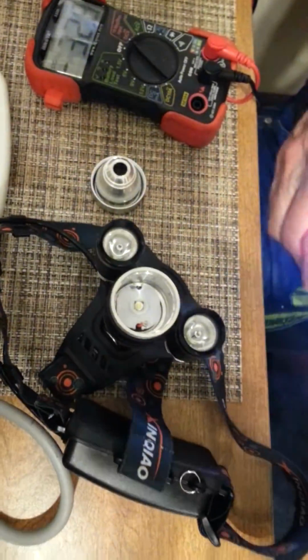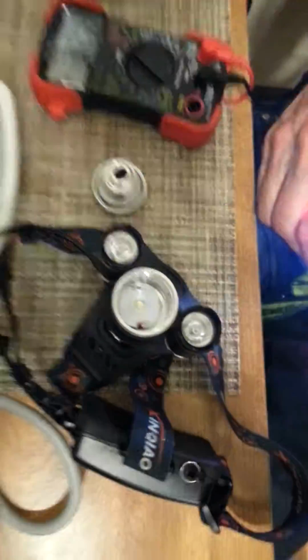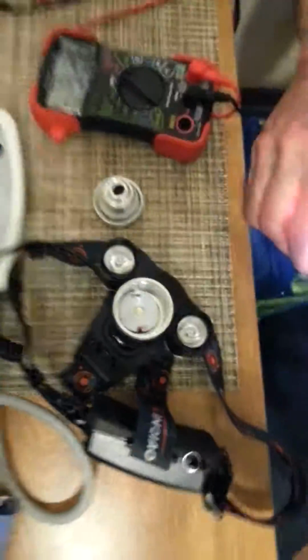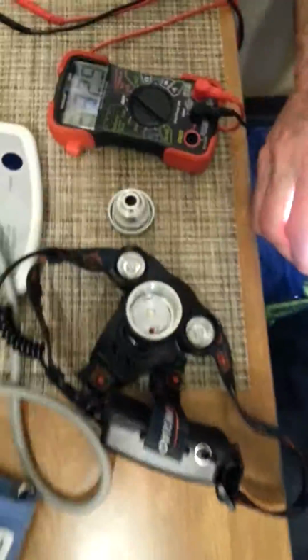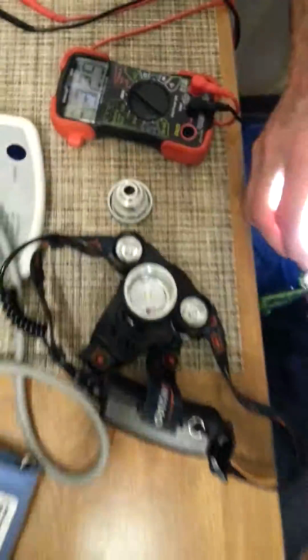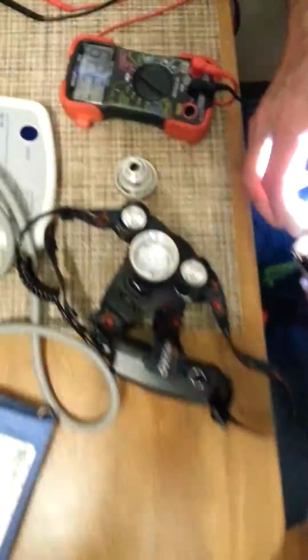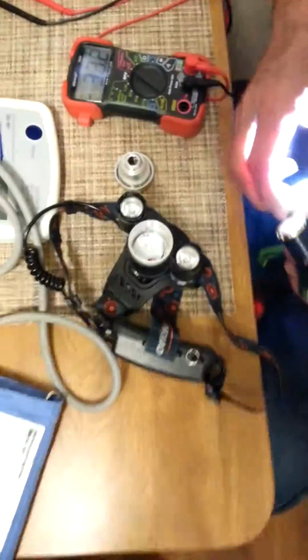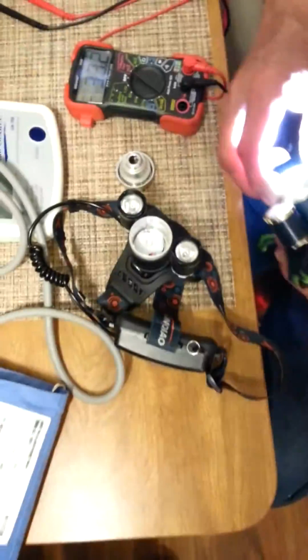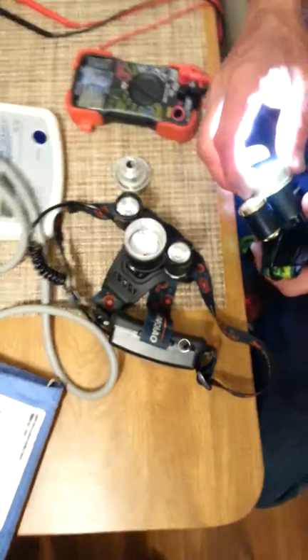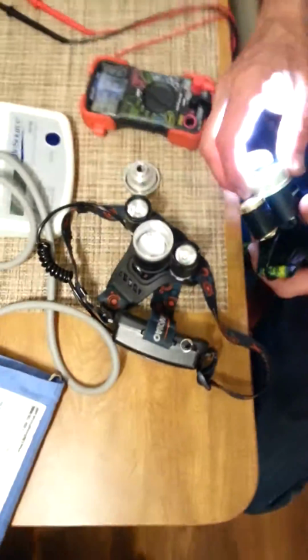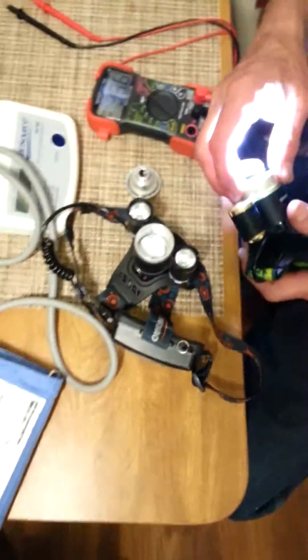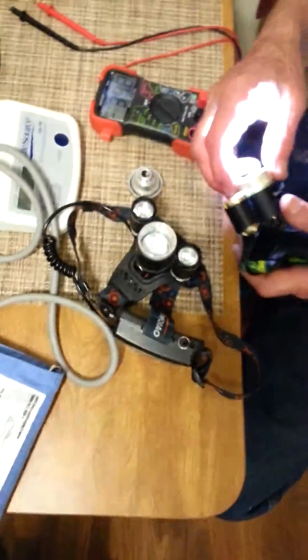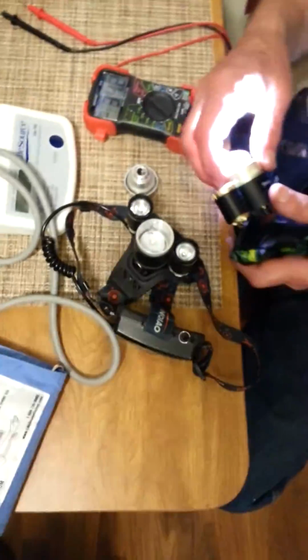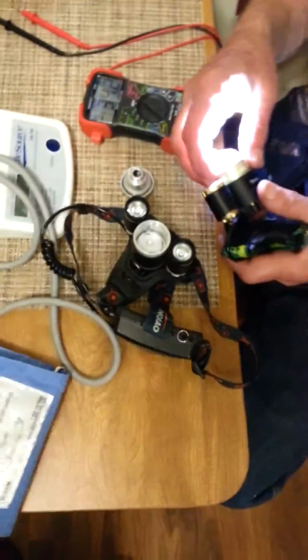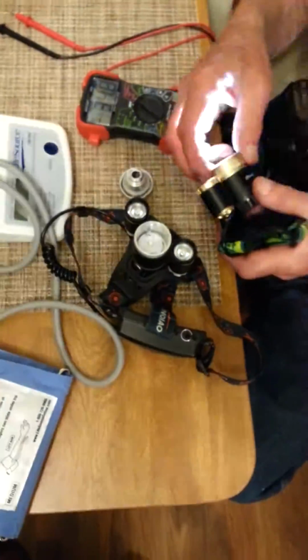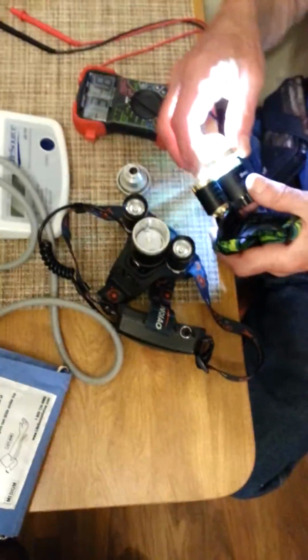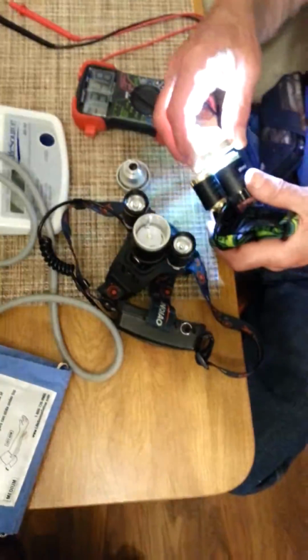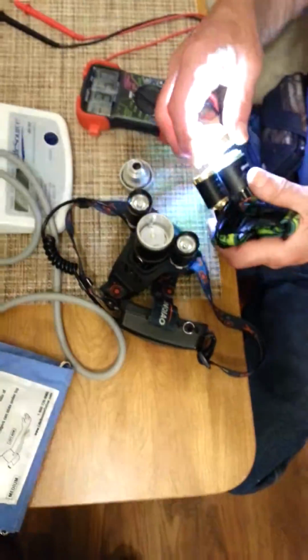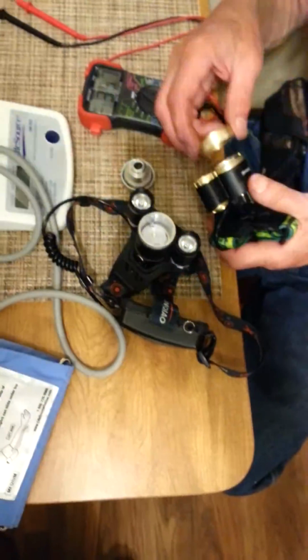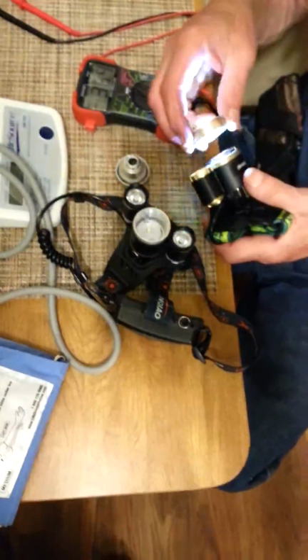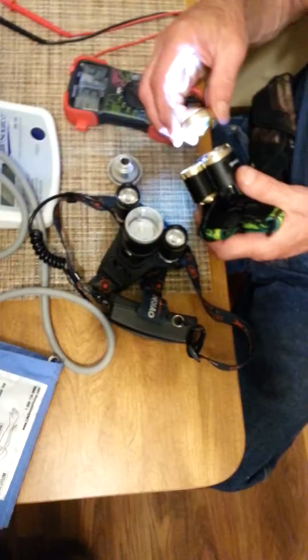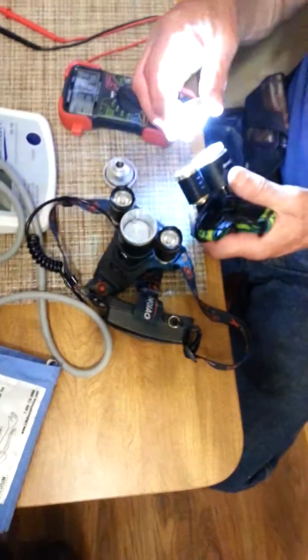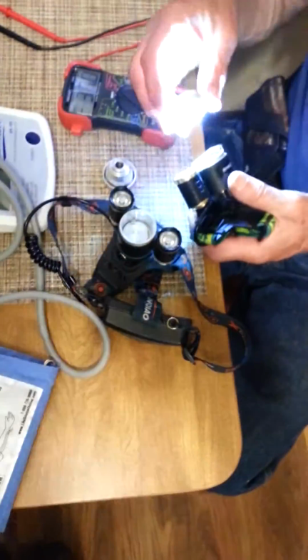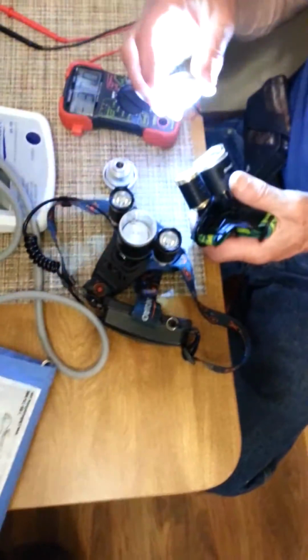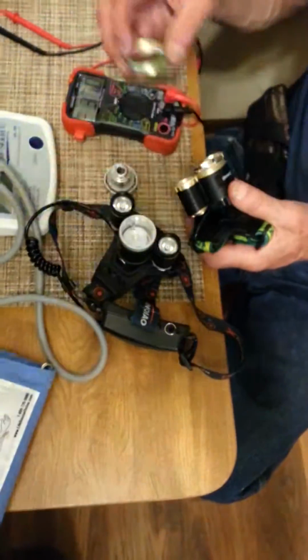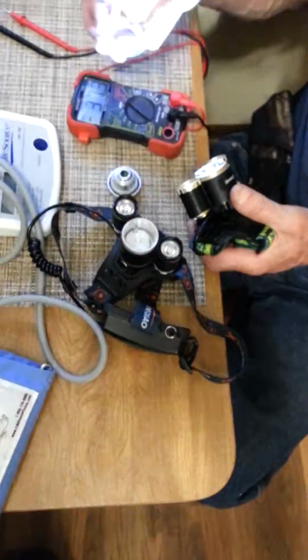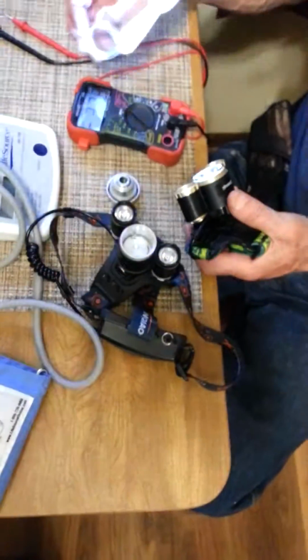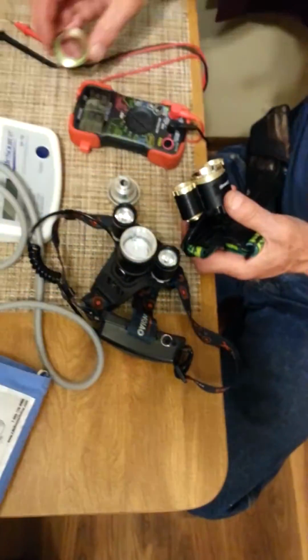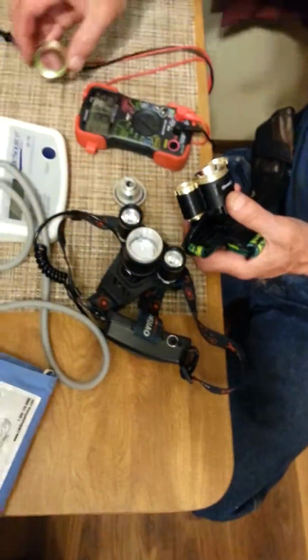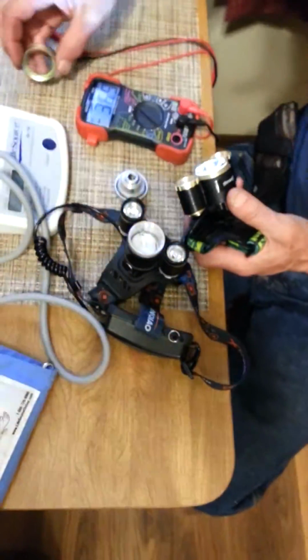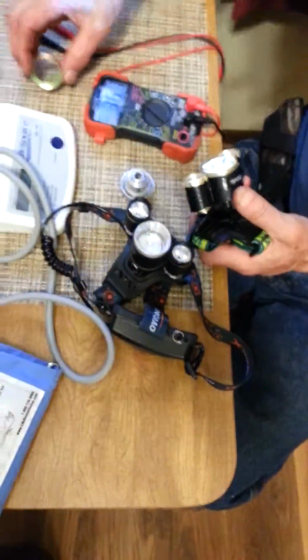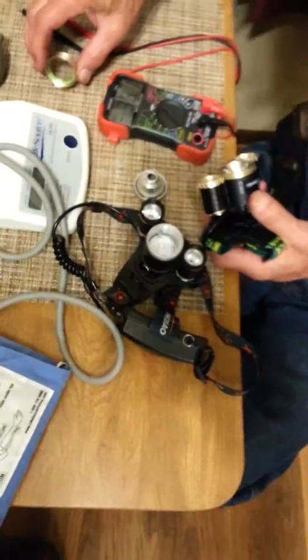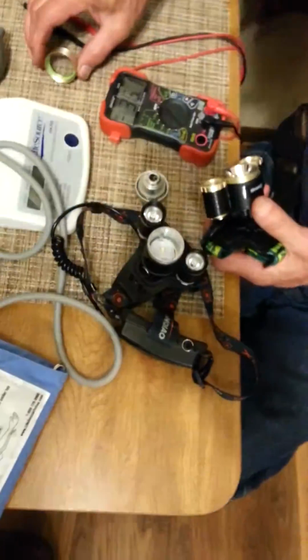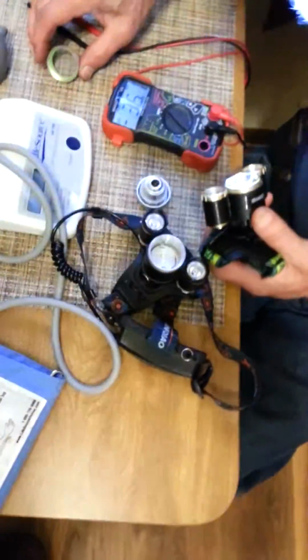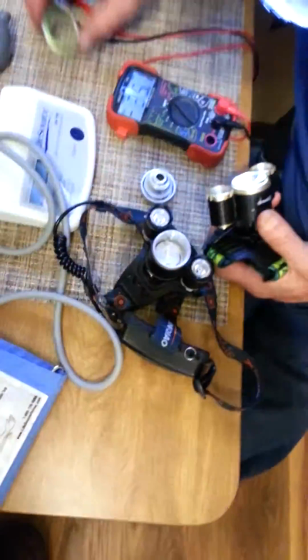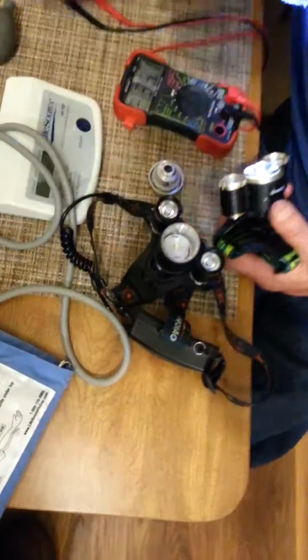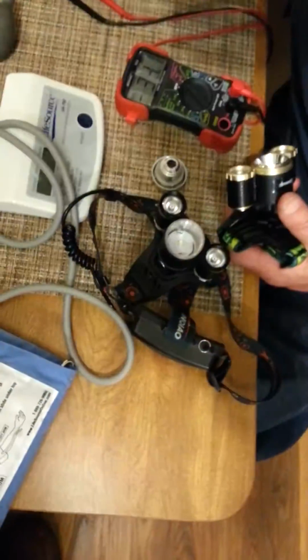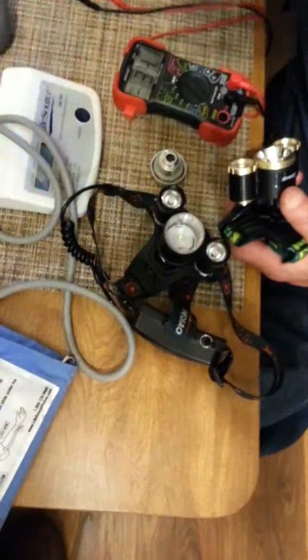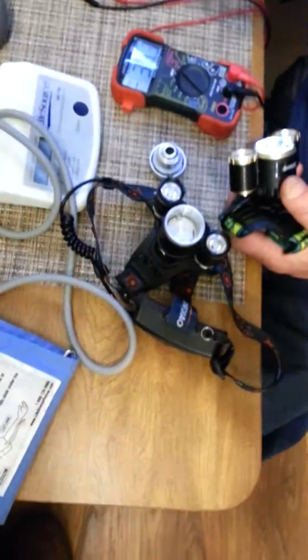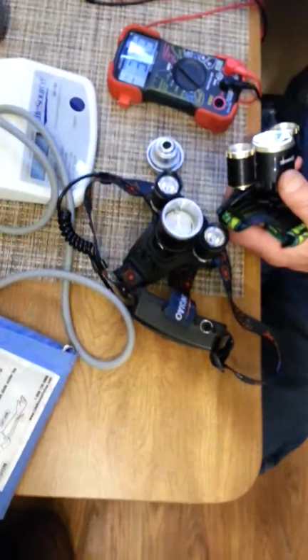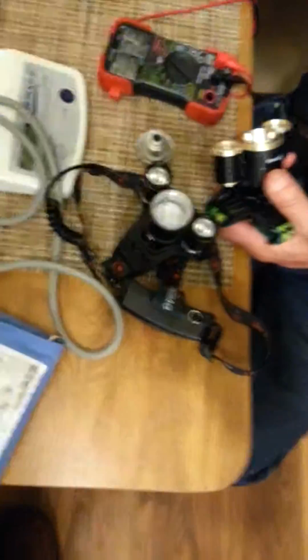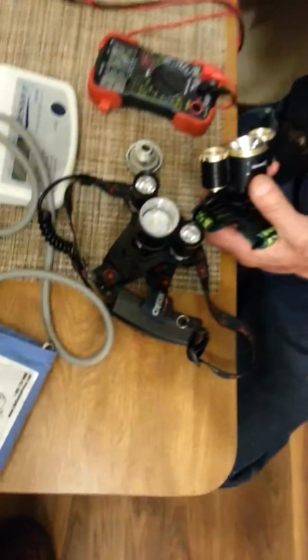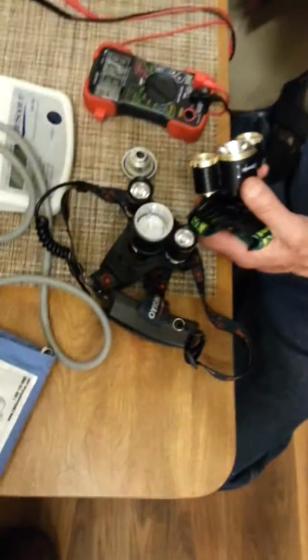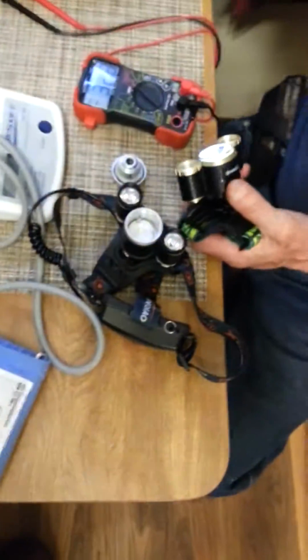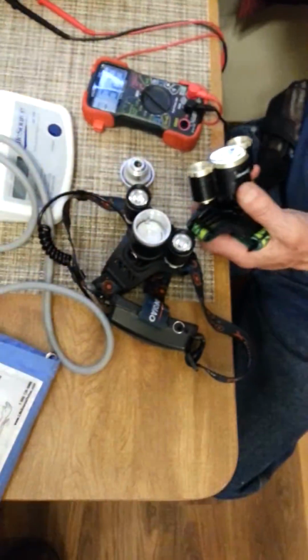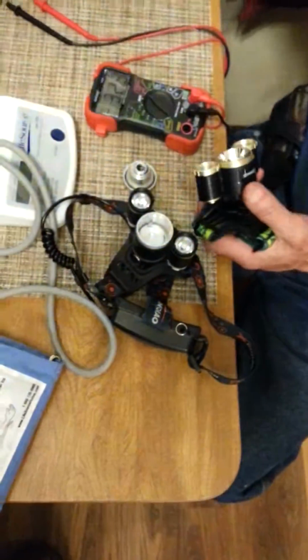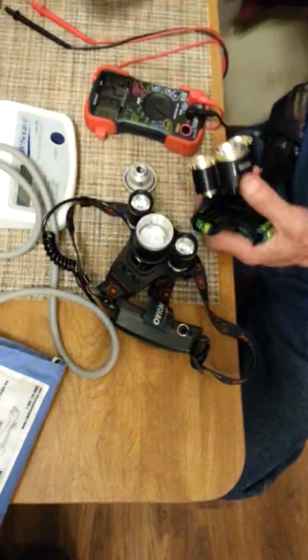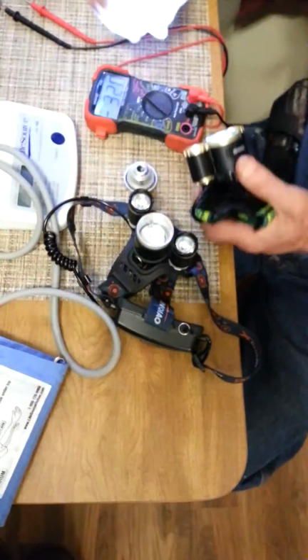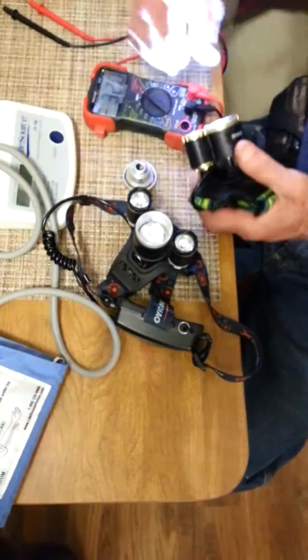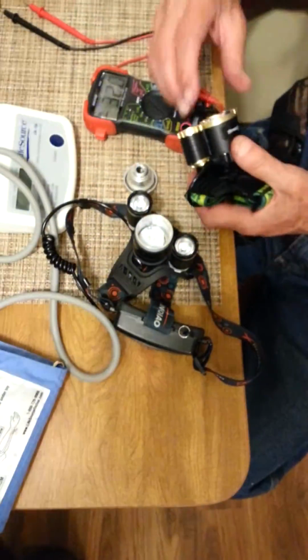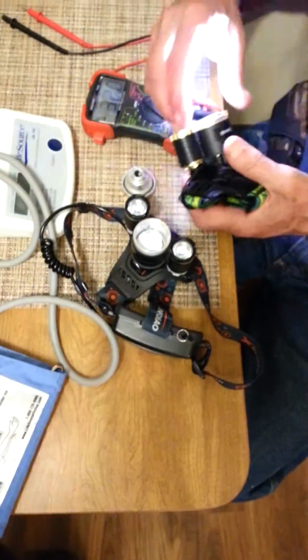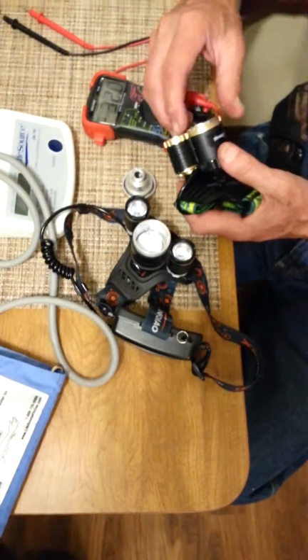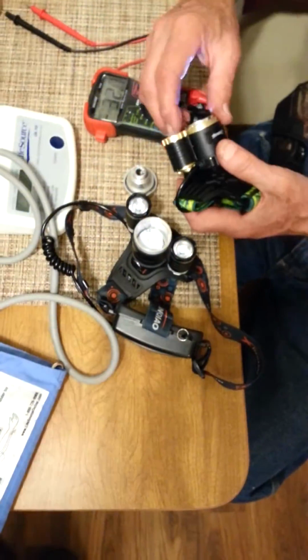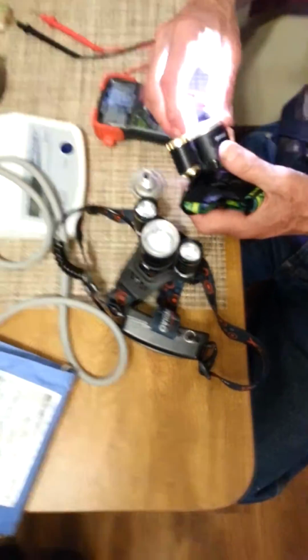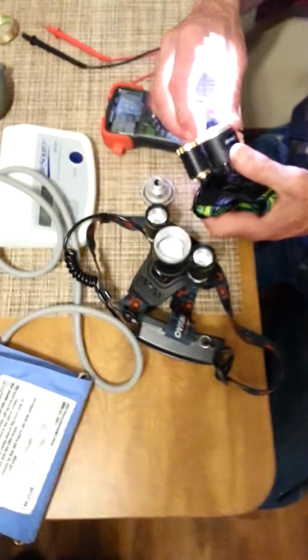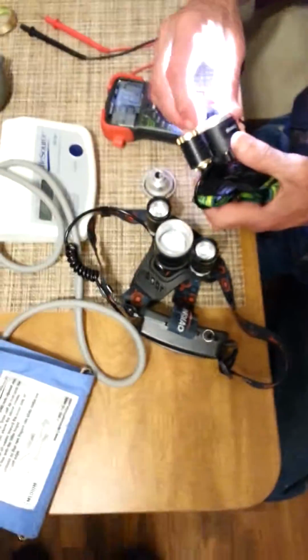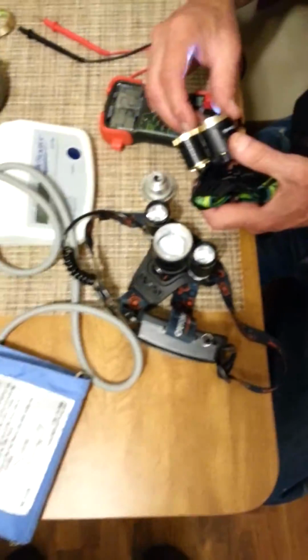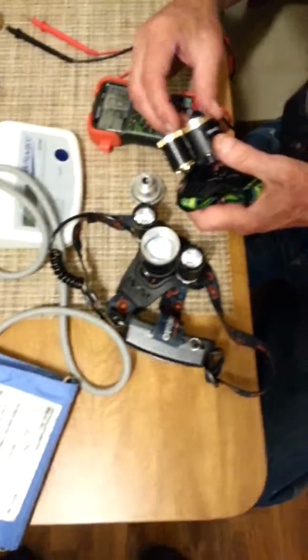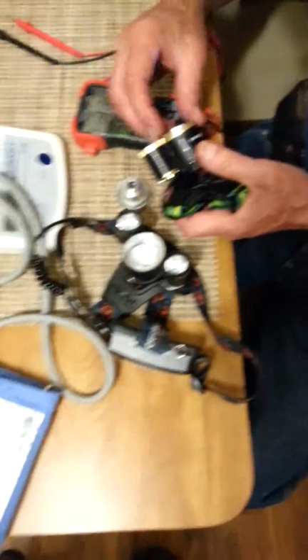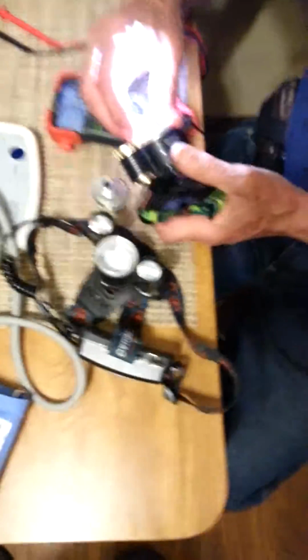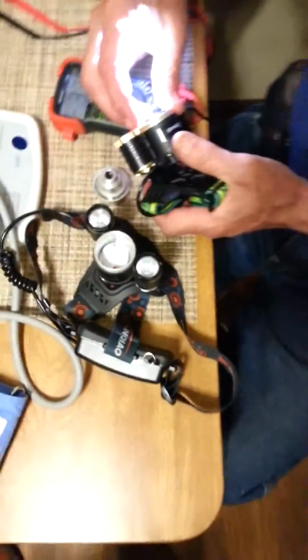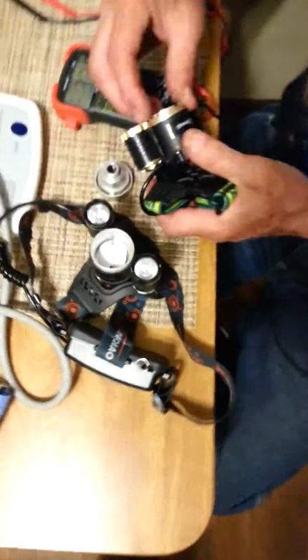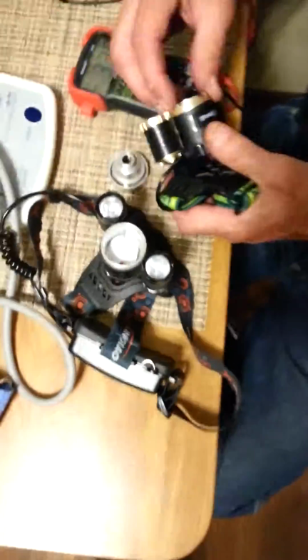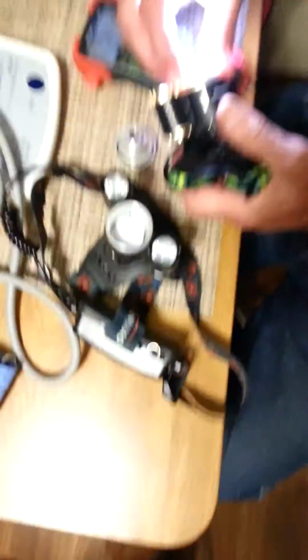I'm just doing how to fix things, maintenance. We're not going to actually fix it — we're just showing you the problem.